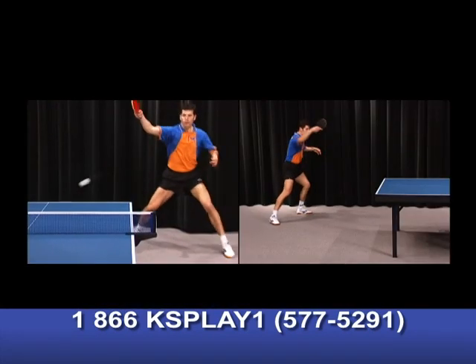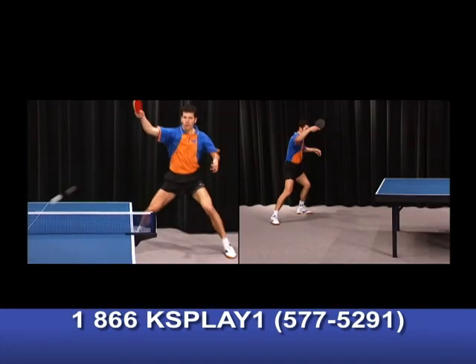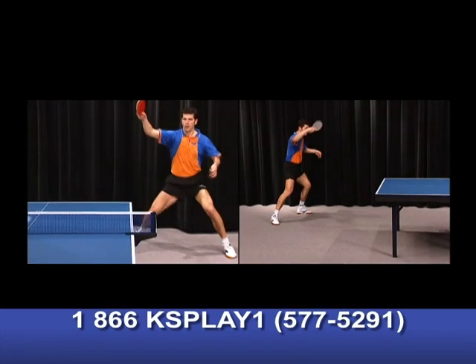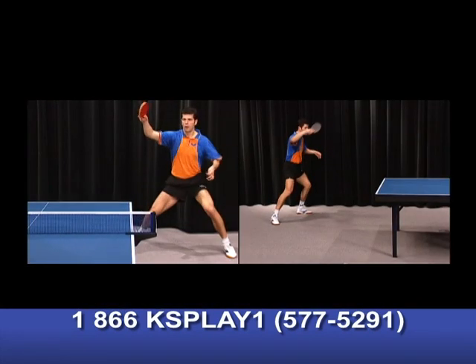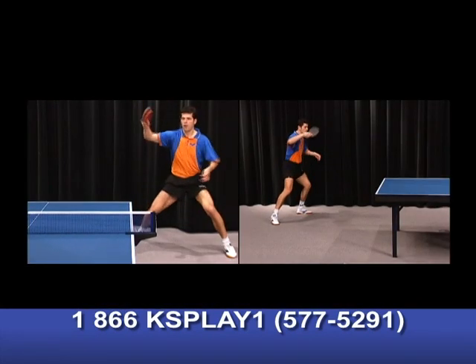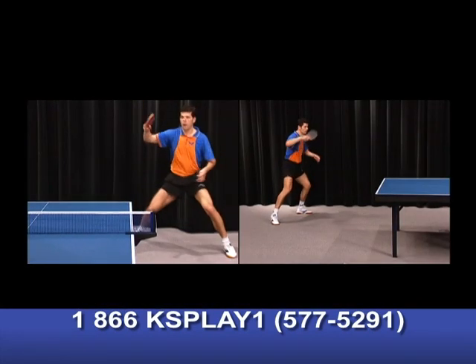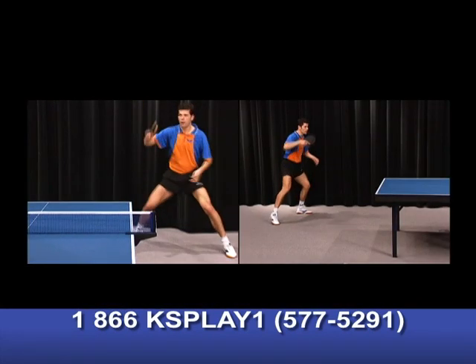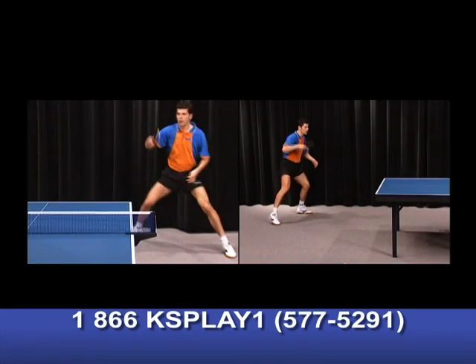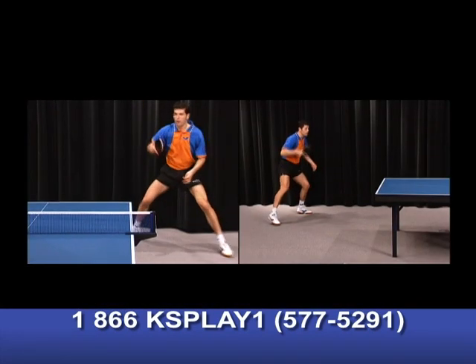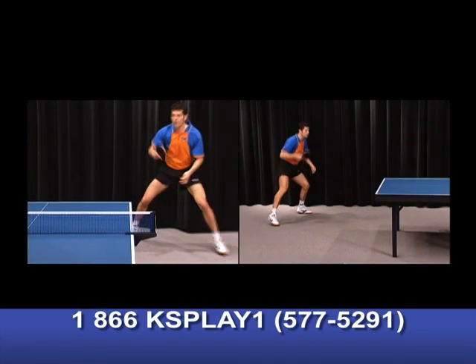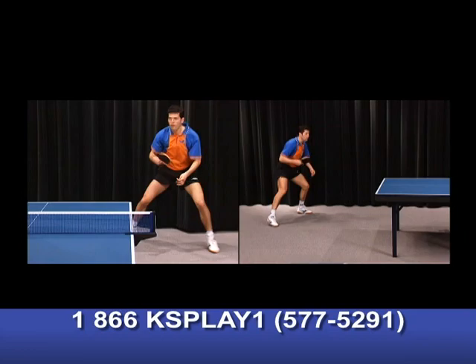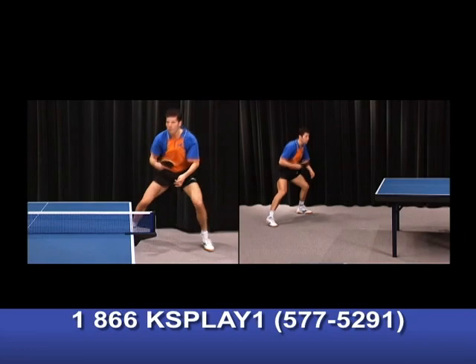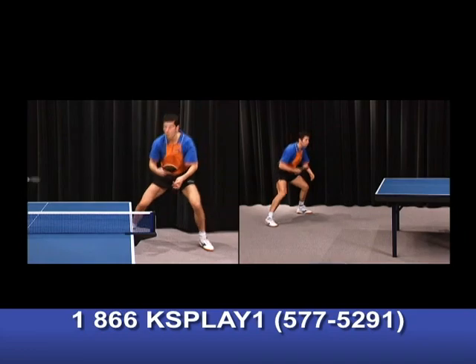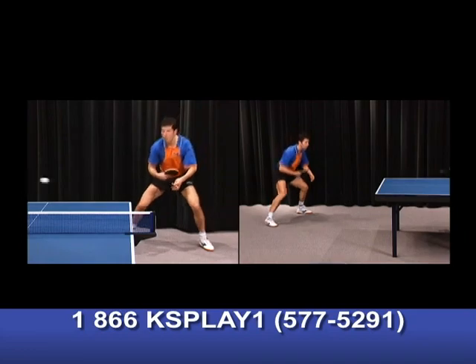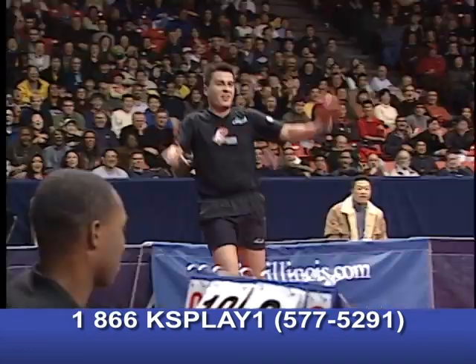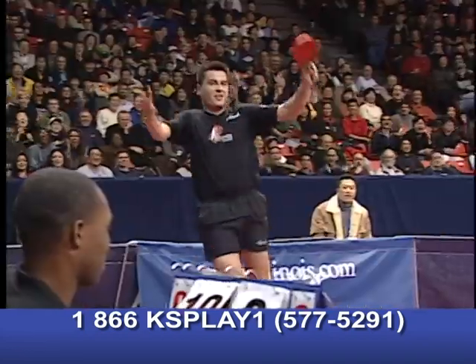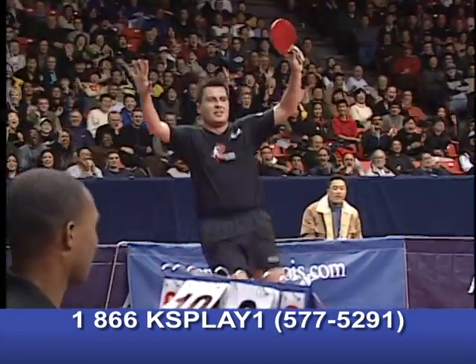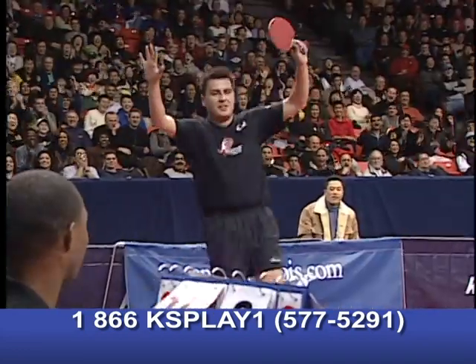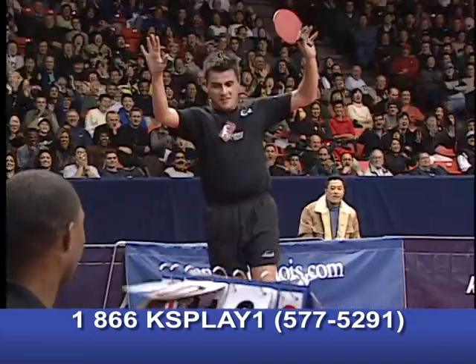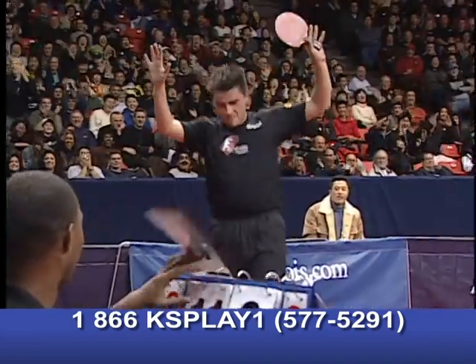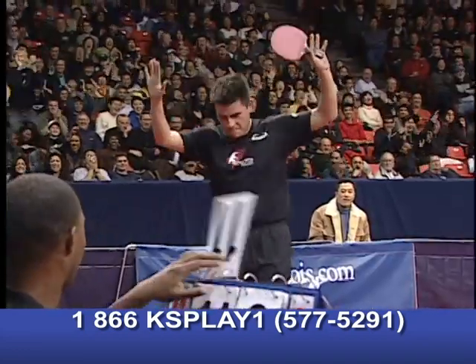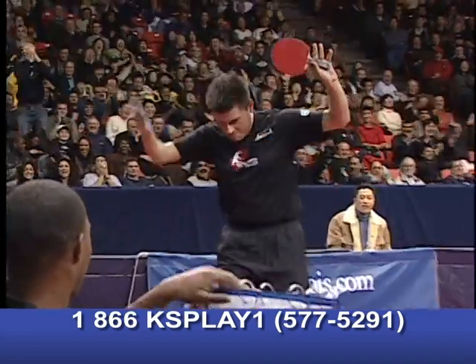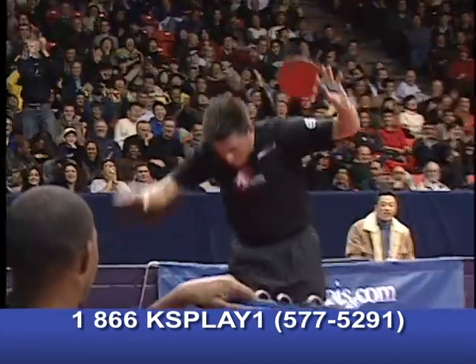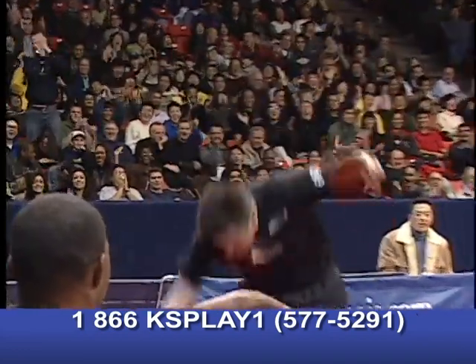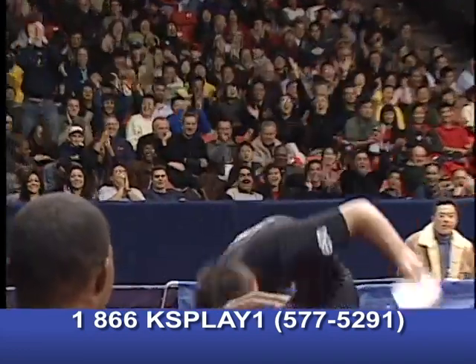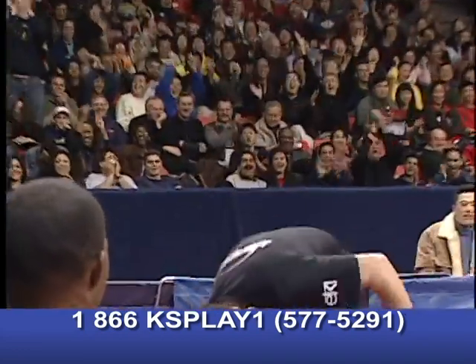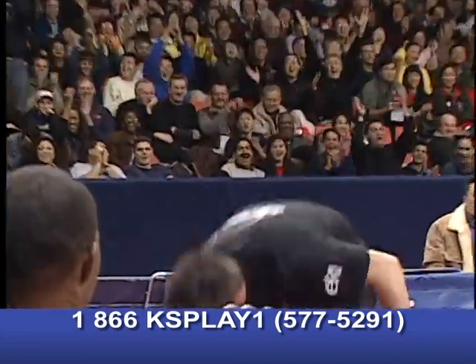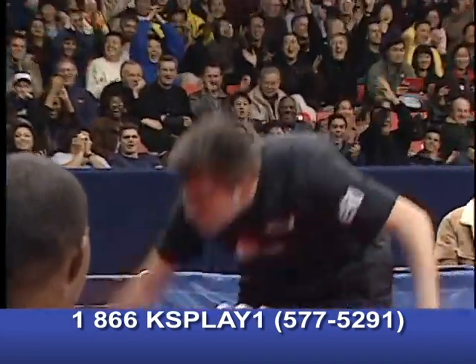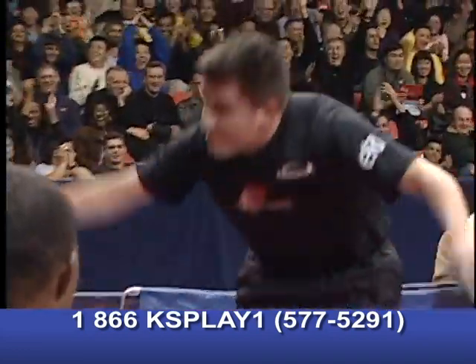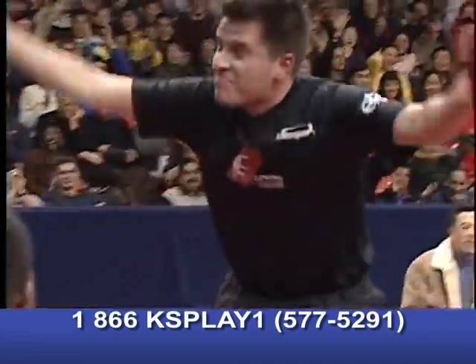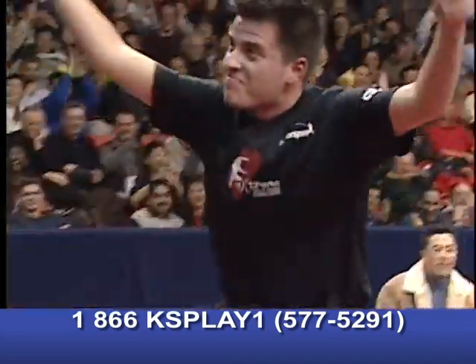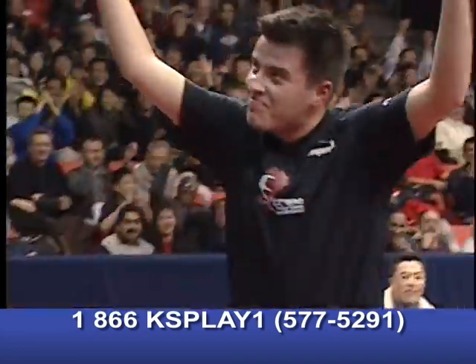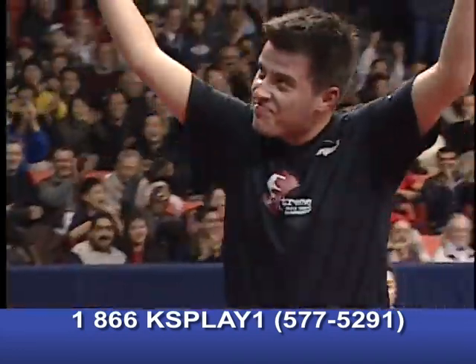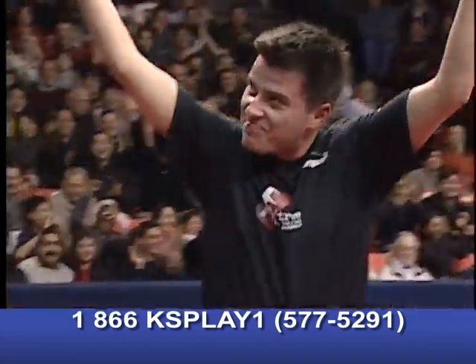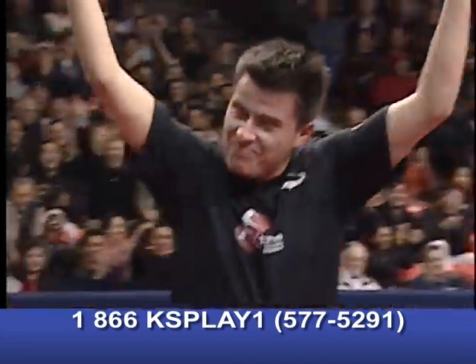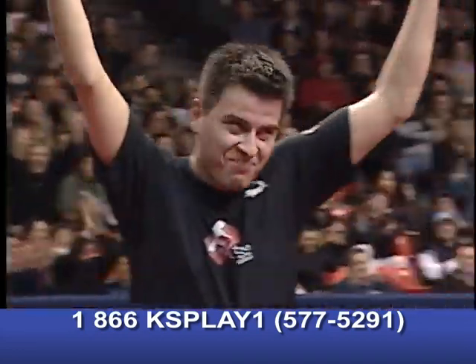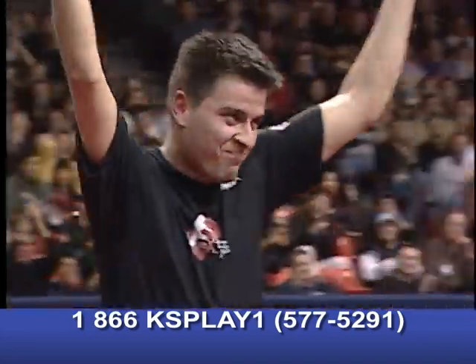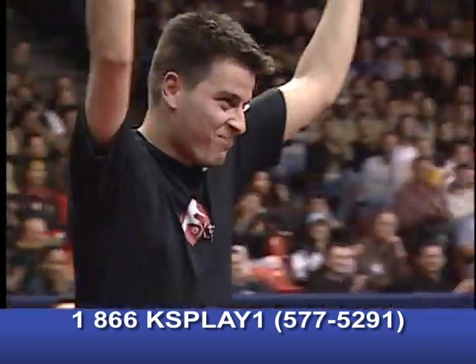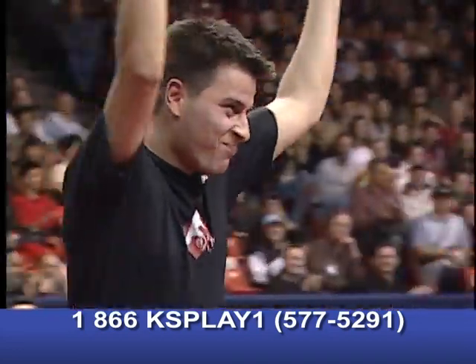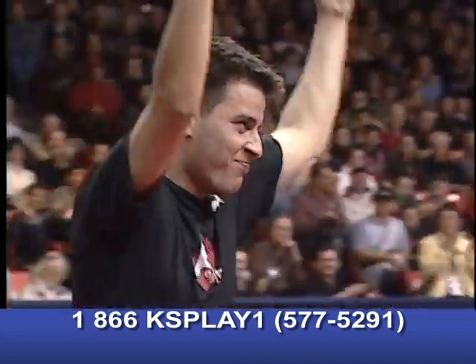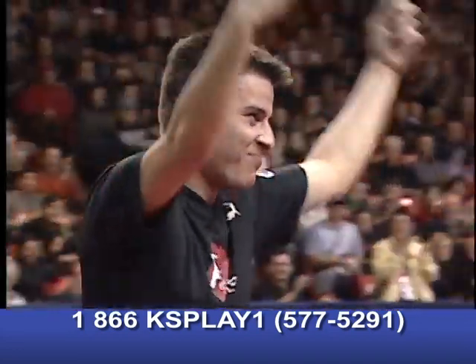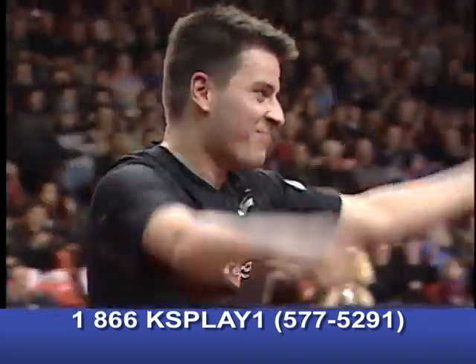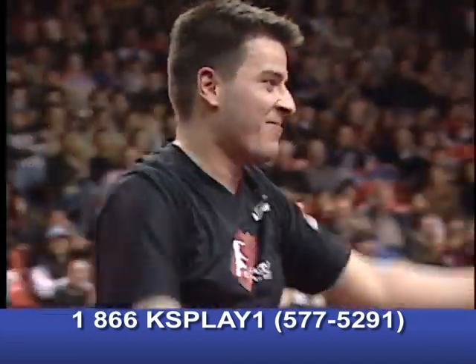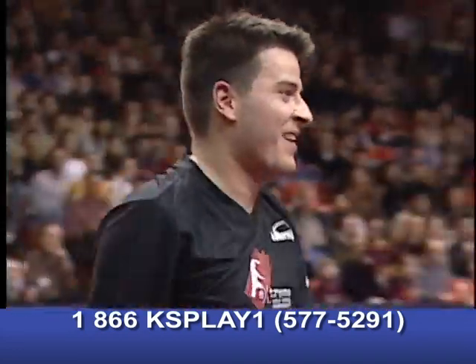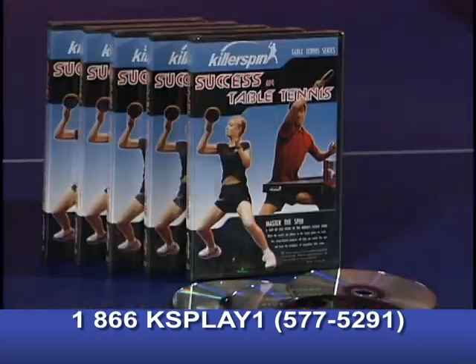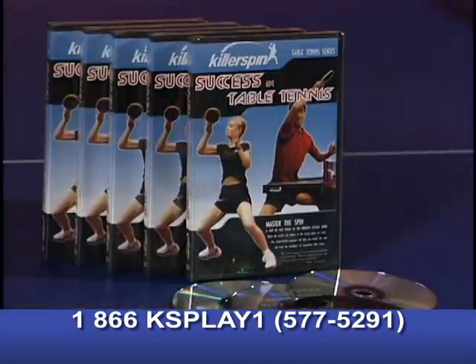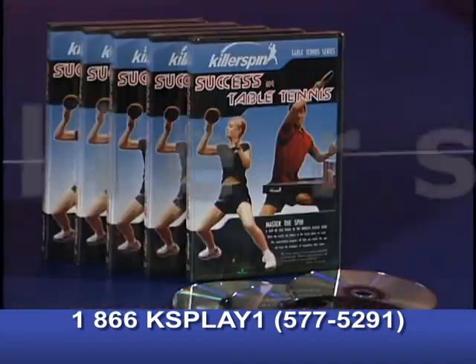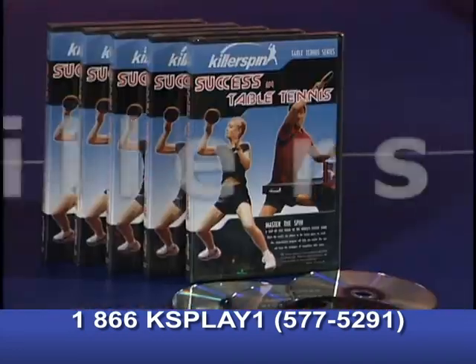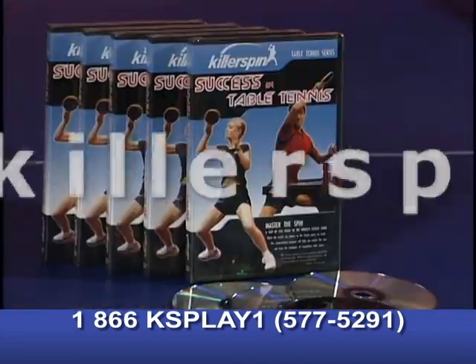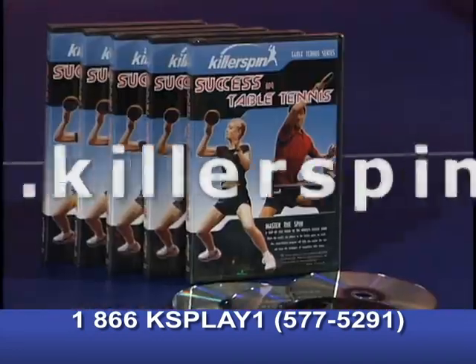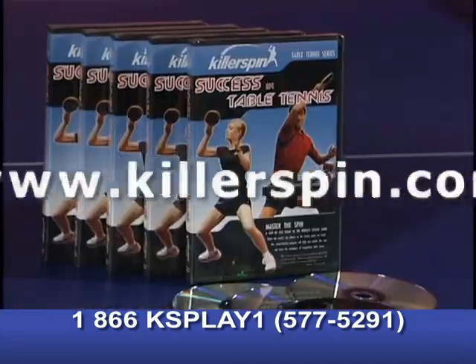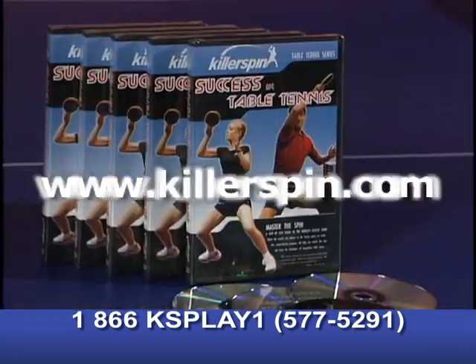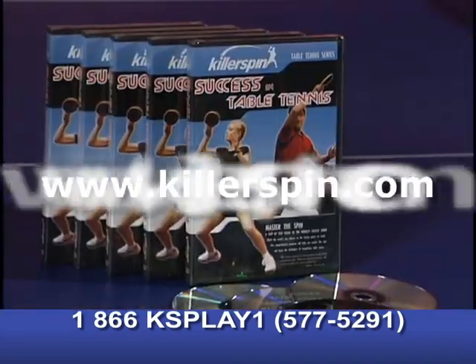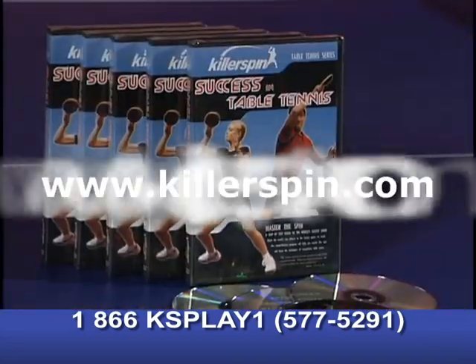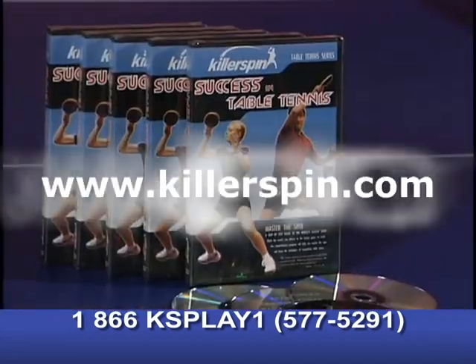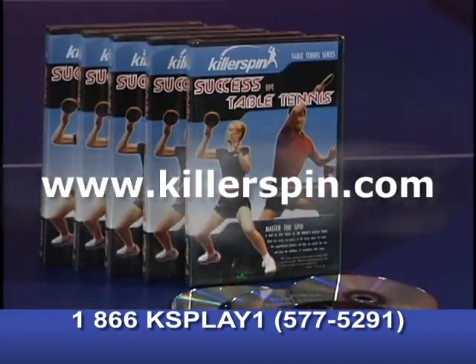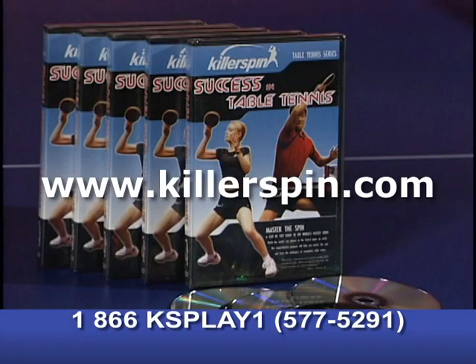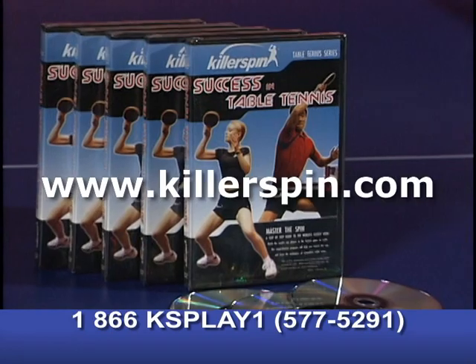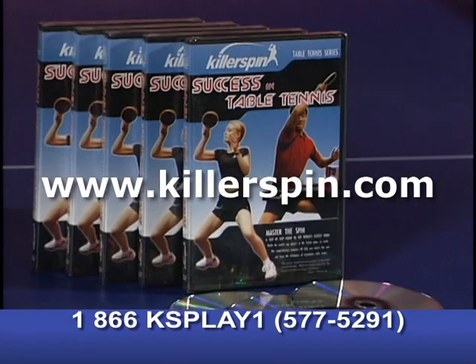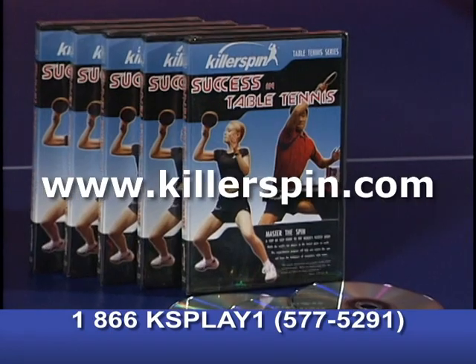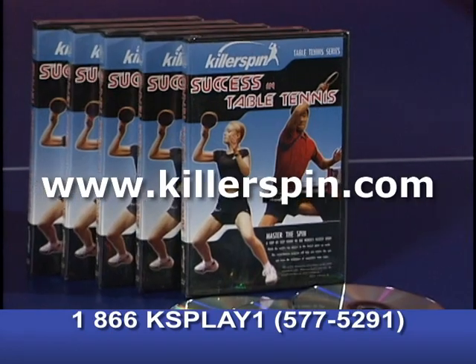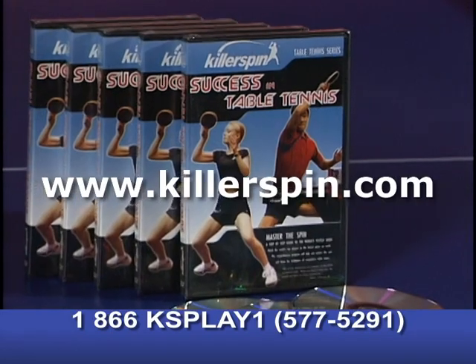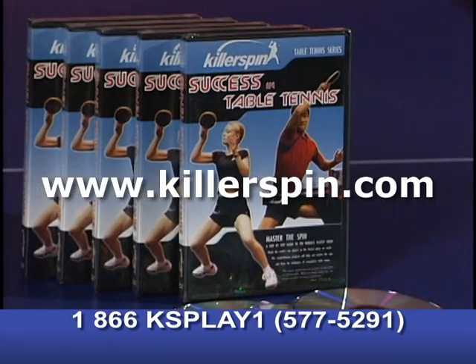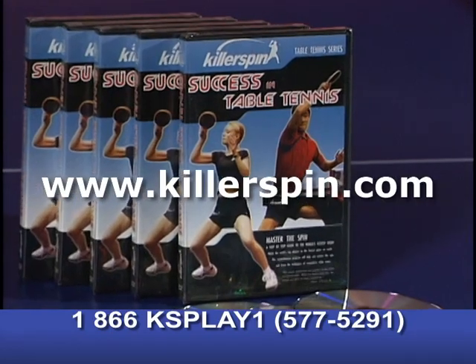If you want to dominate your opponent, get the Killer Spin Success in Table Tennis DVD today. Go to killerspin.com.